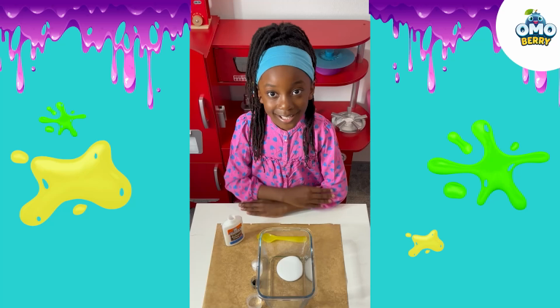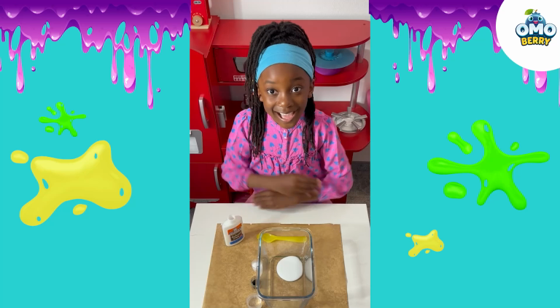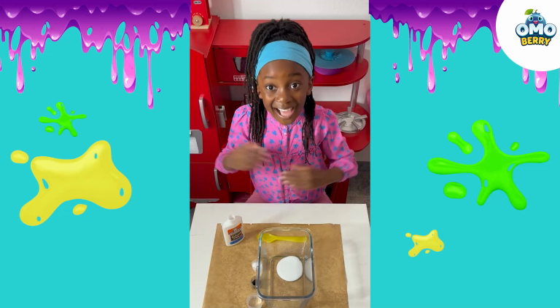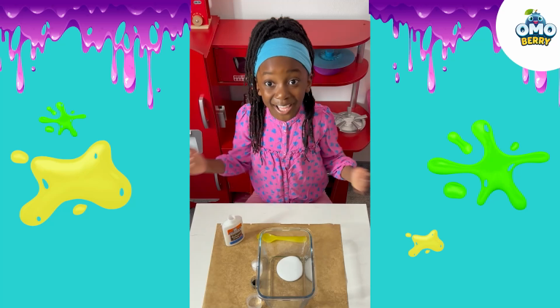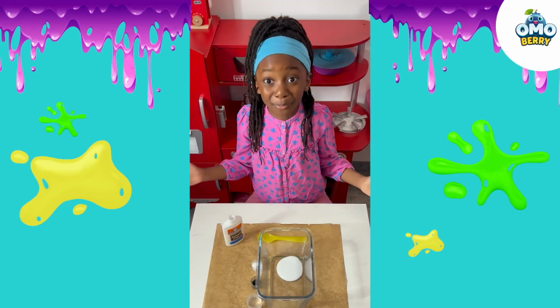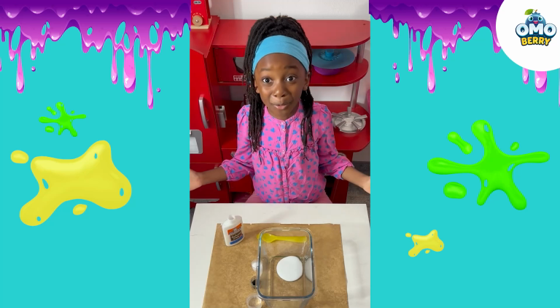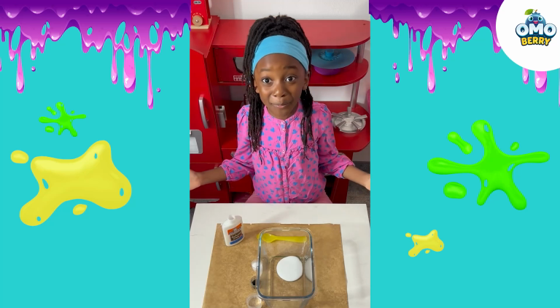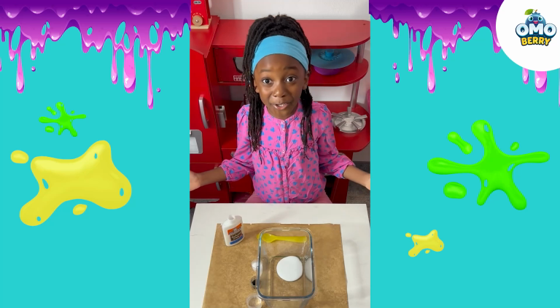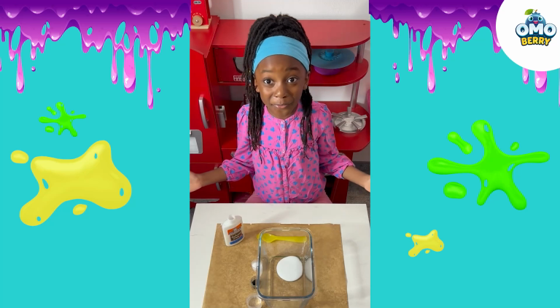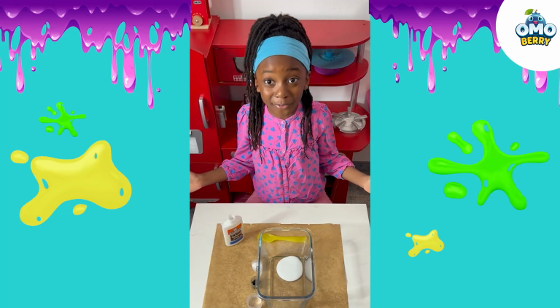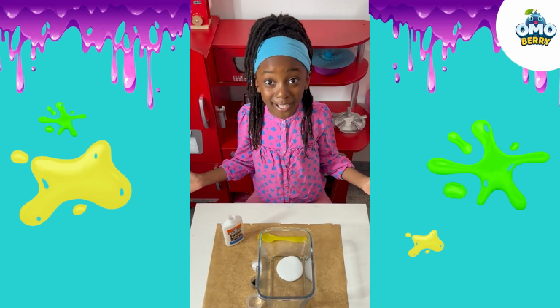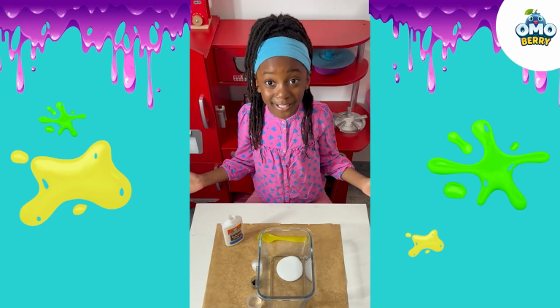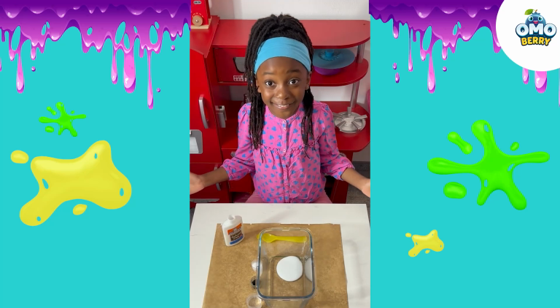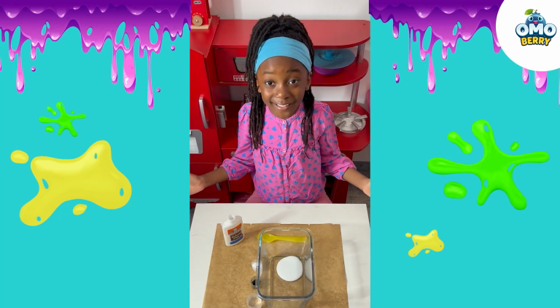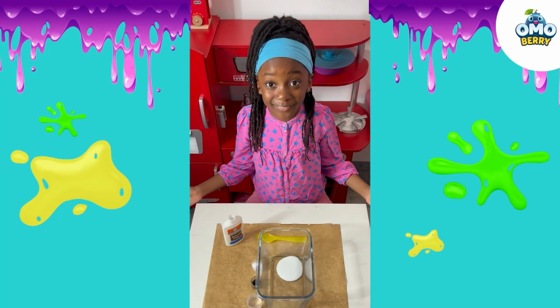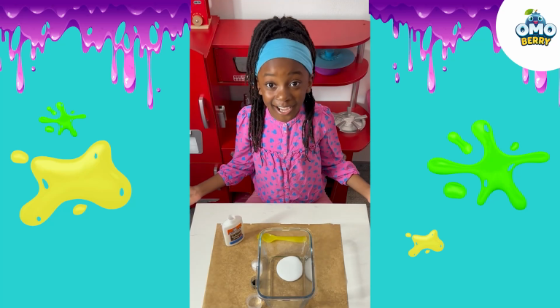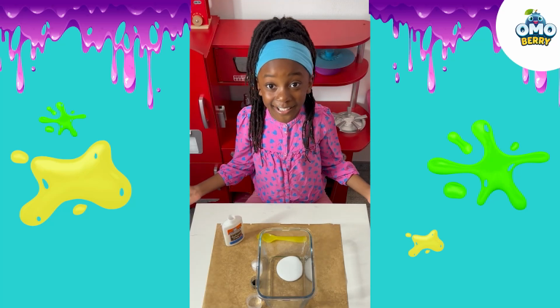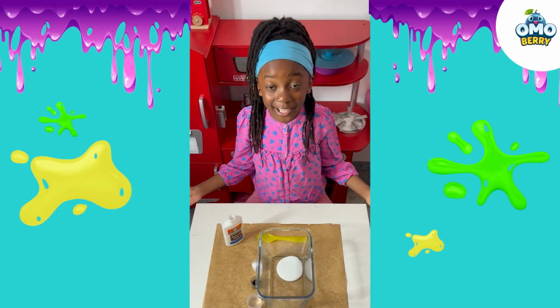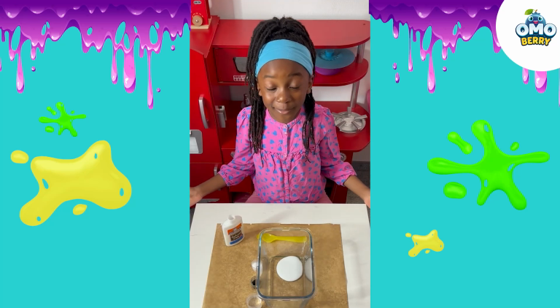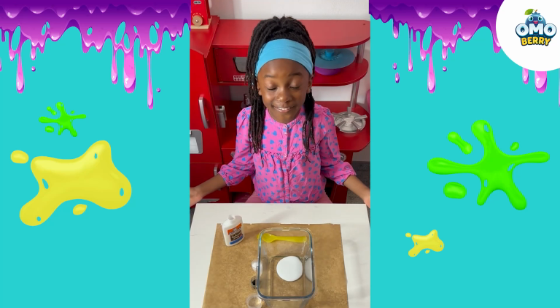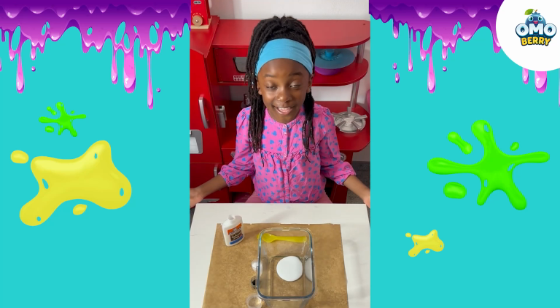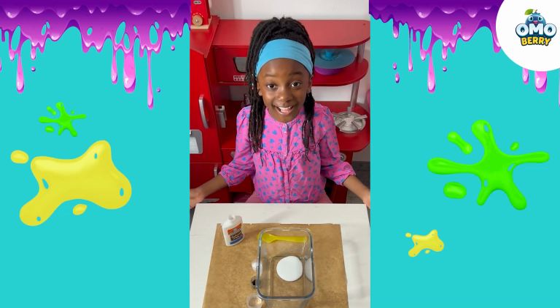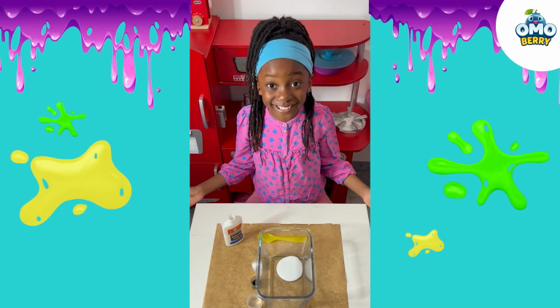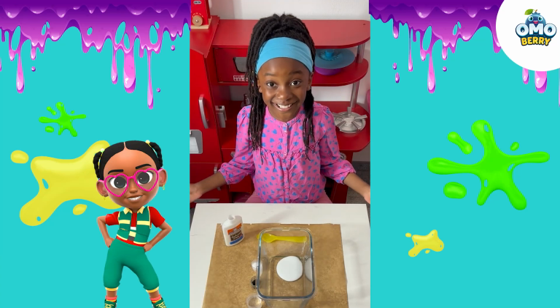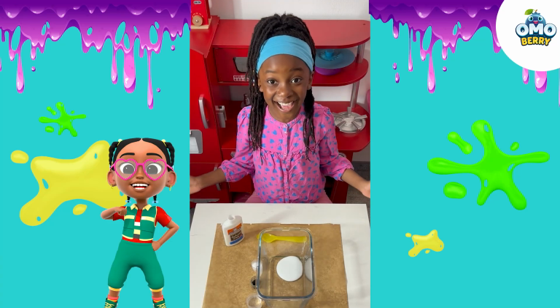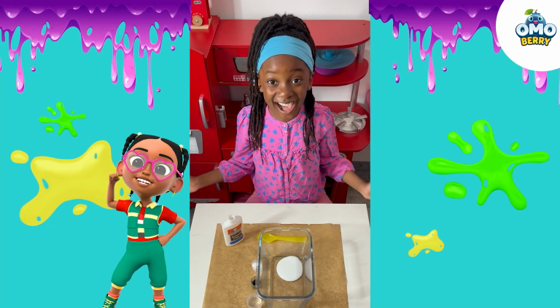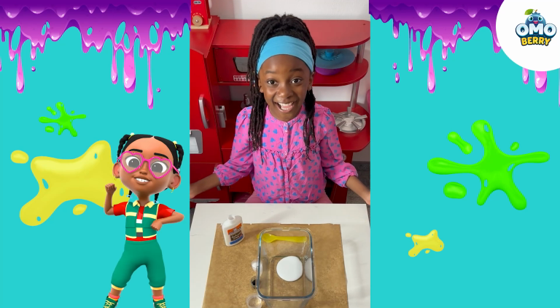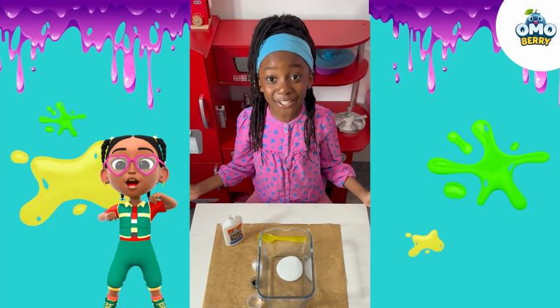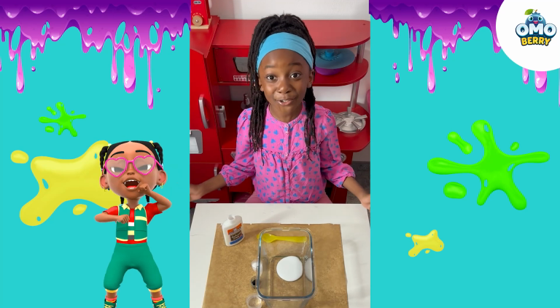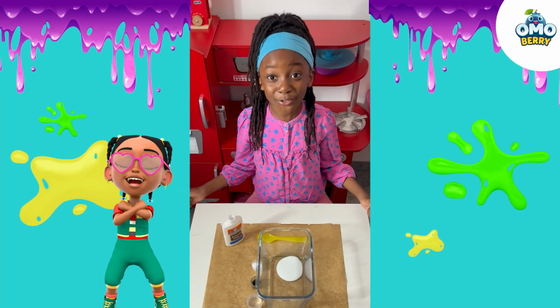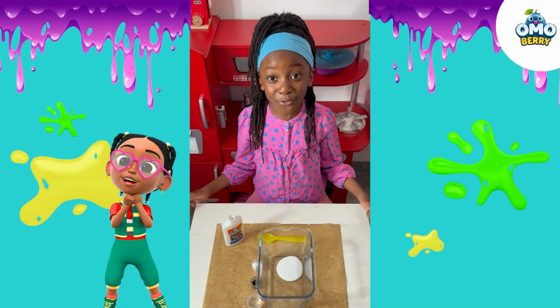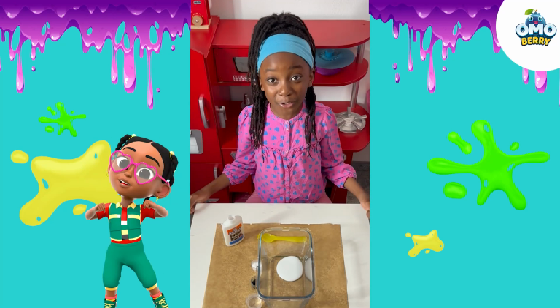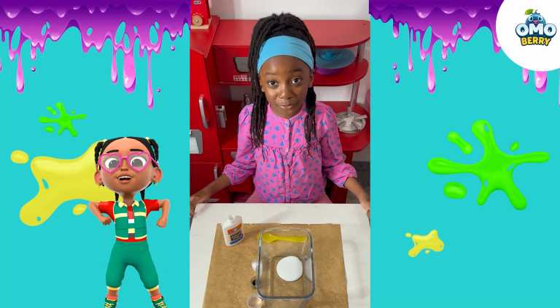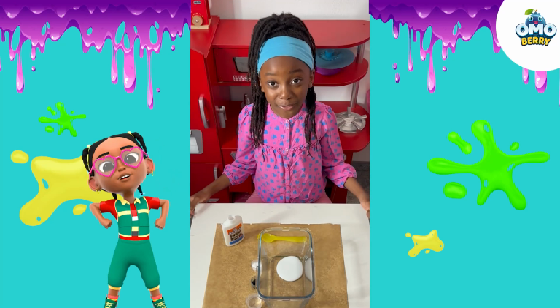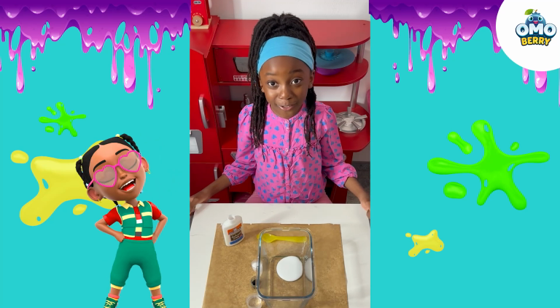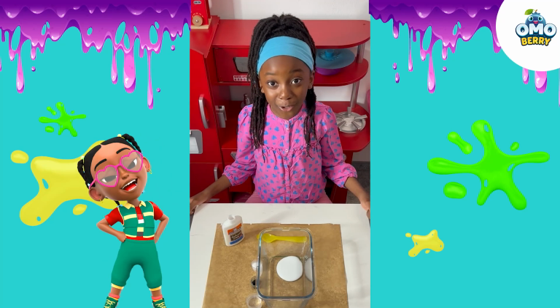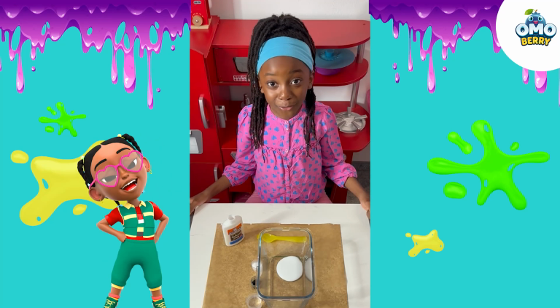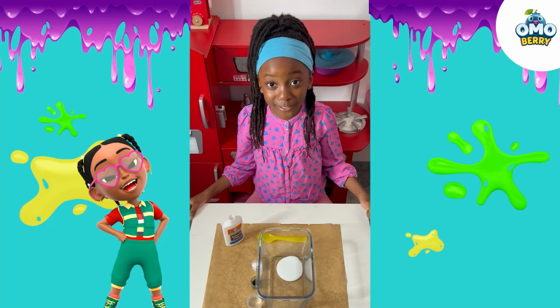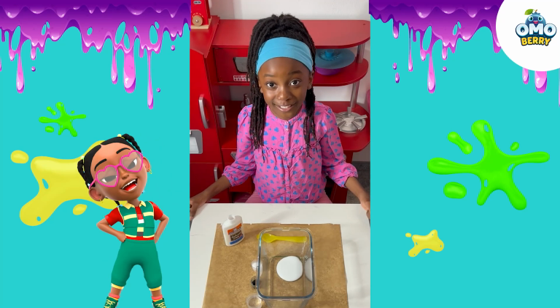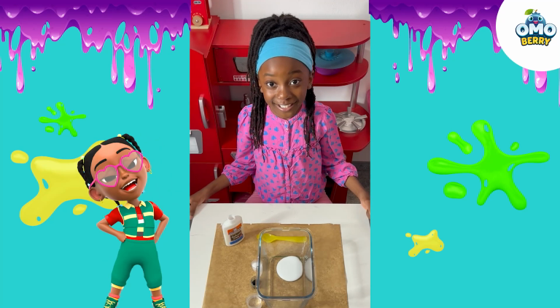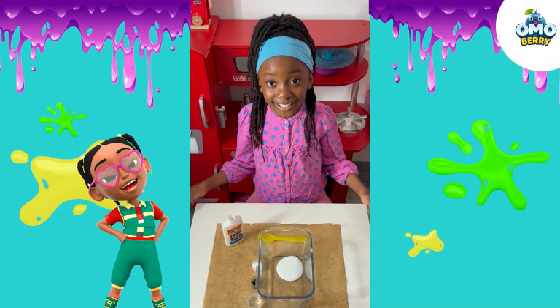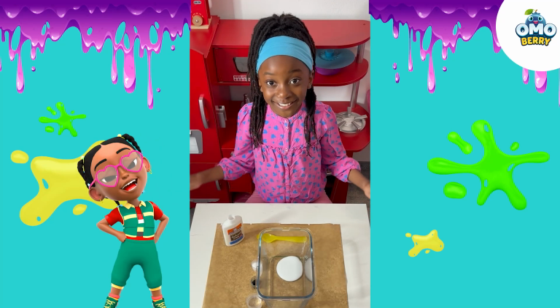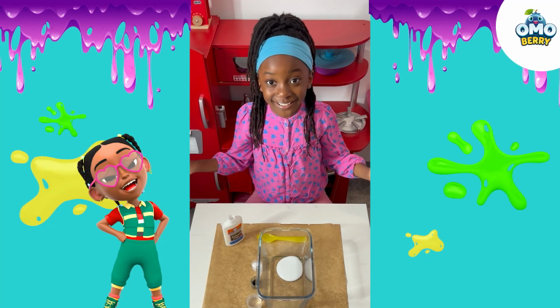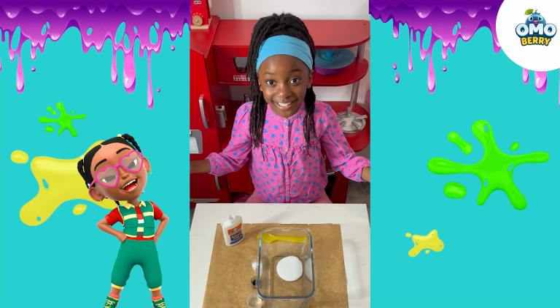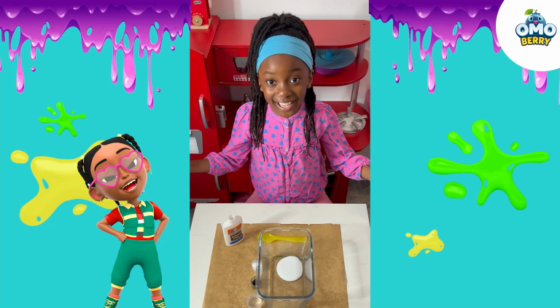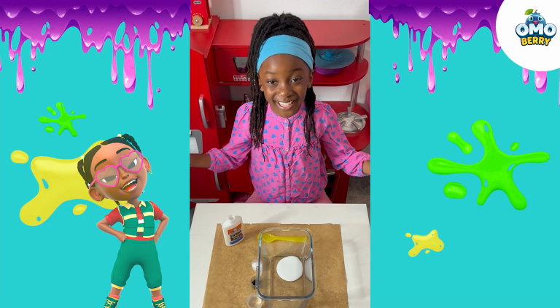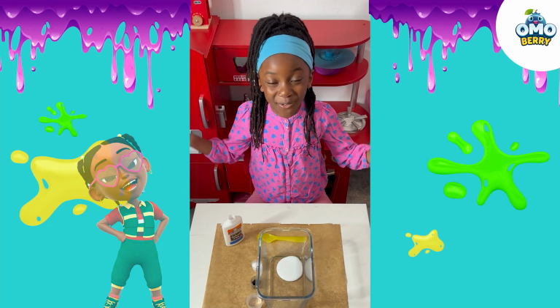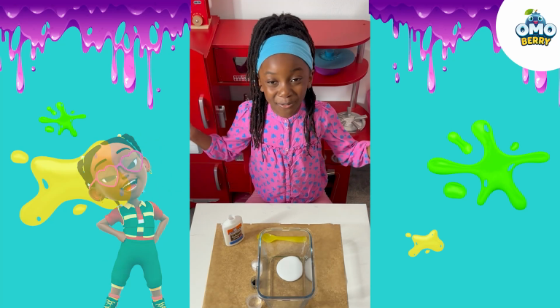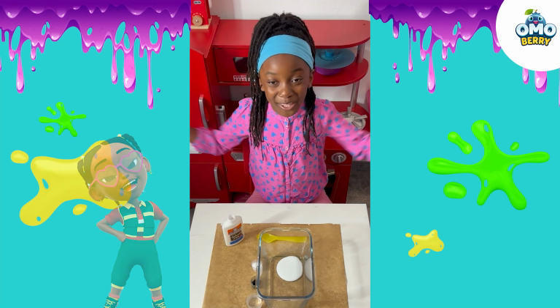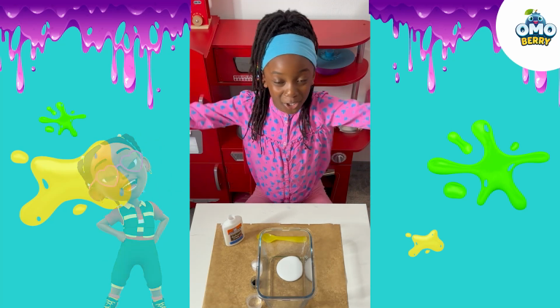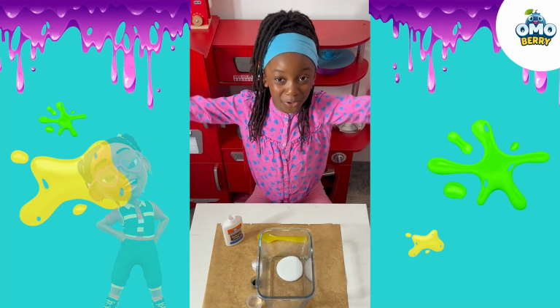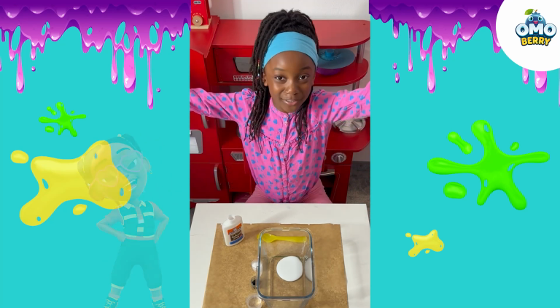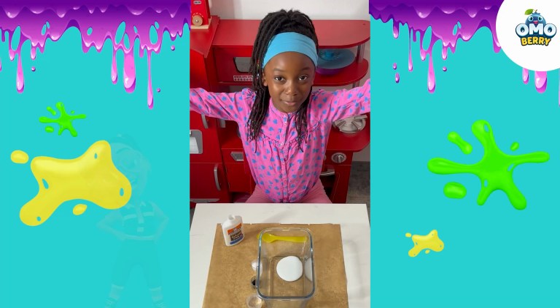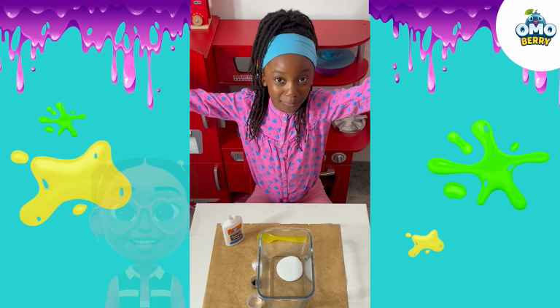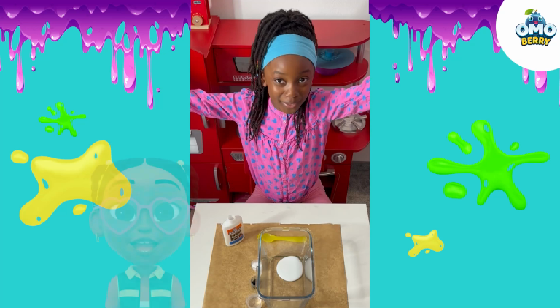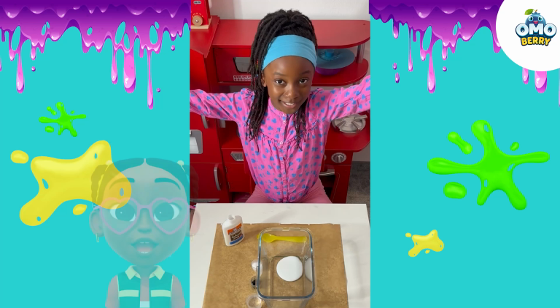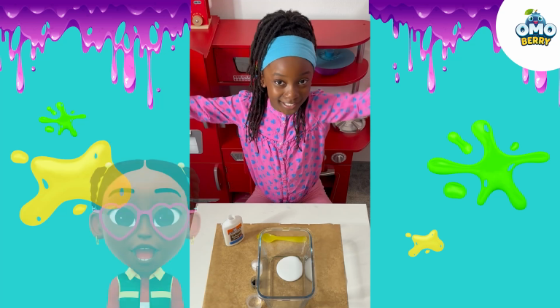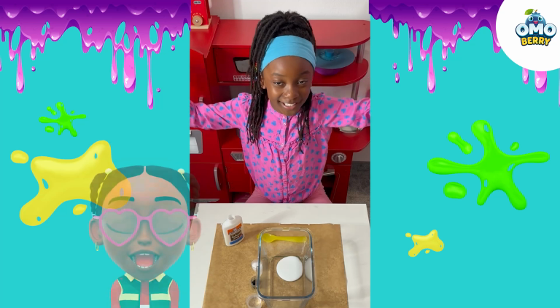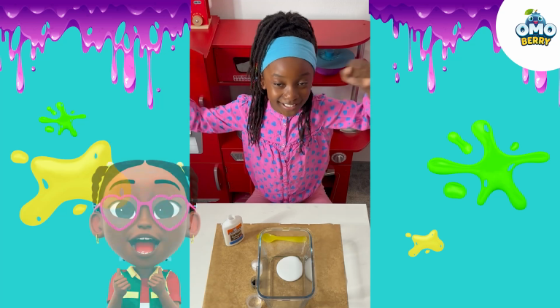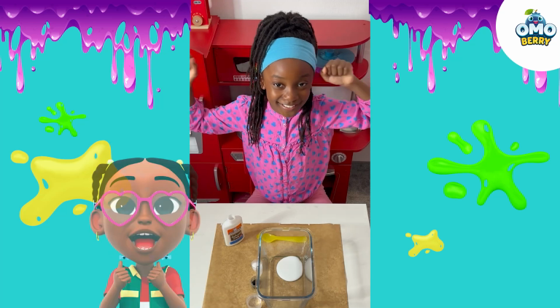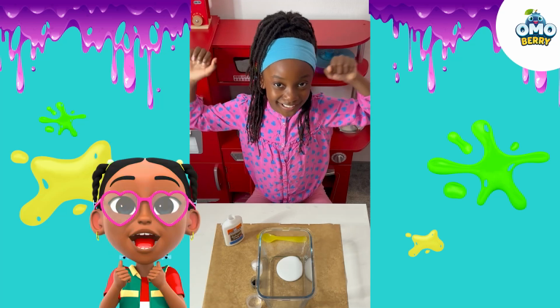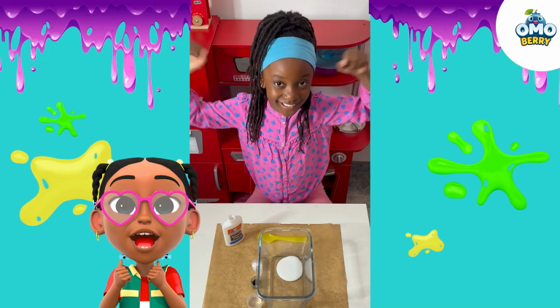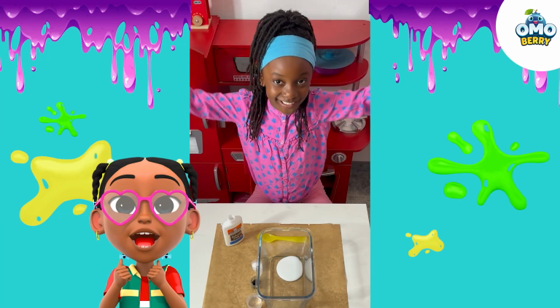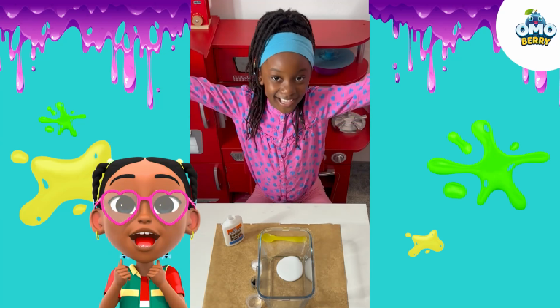Hi Mulberry friends, my name is Elle and I do the voice for Nkosi. Today we are going to be making slime.